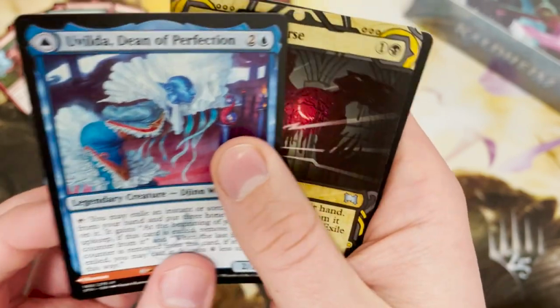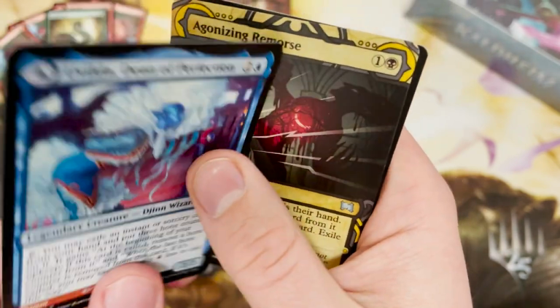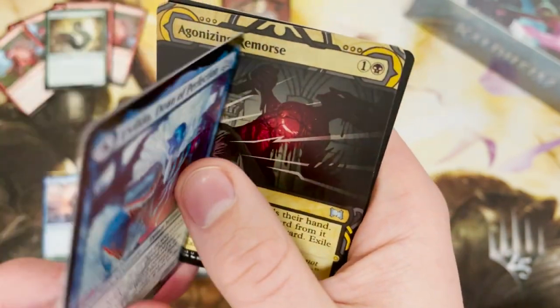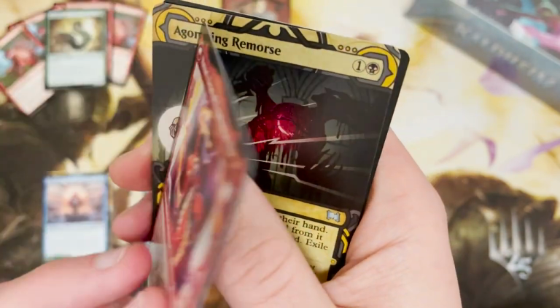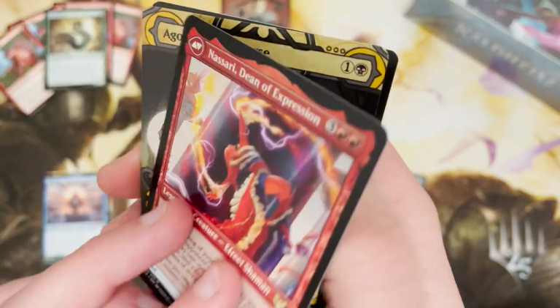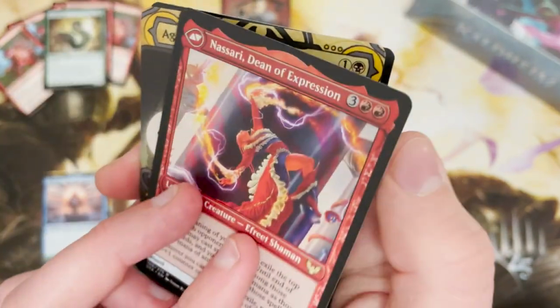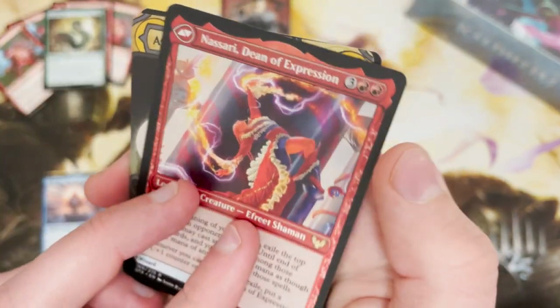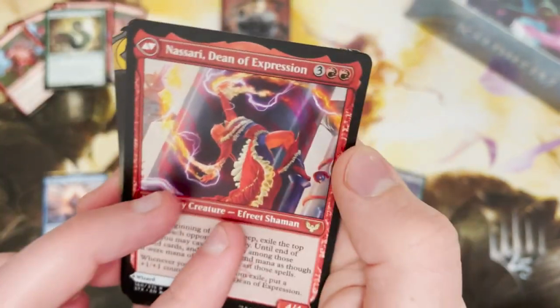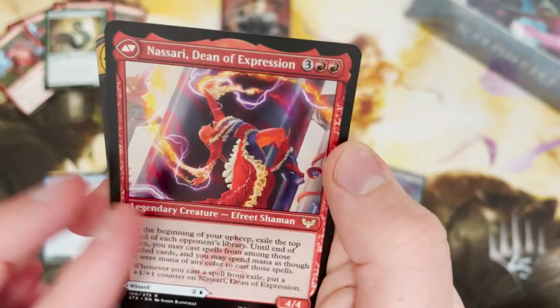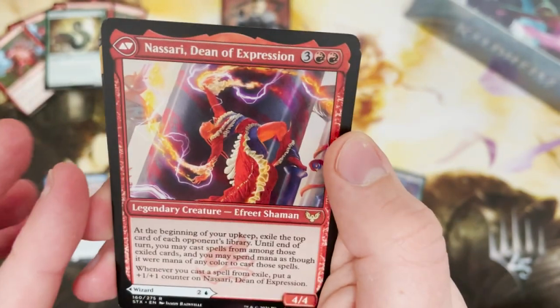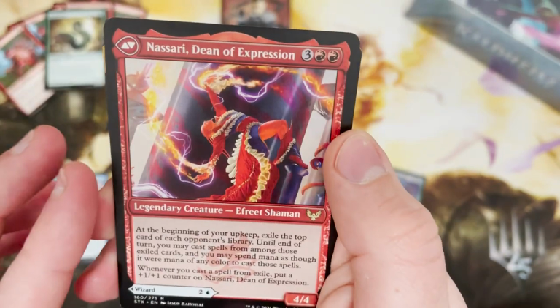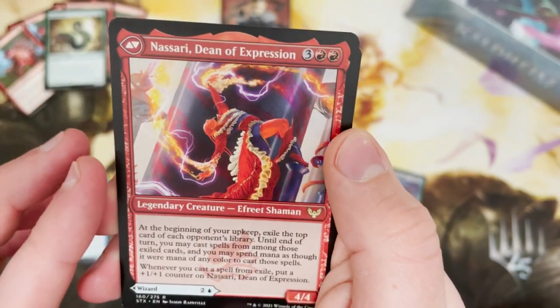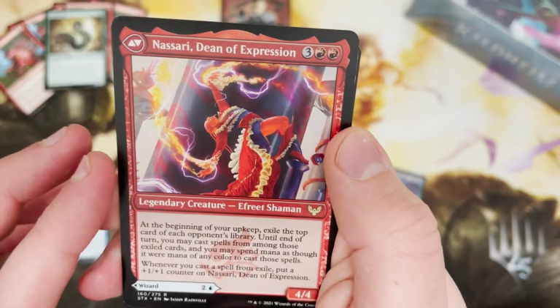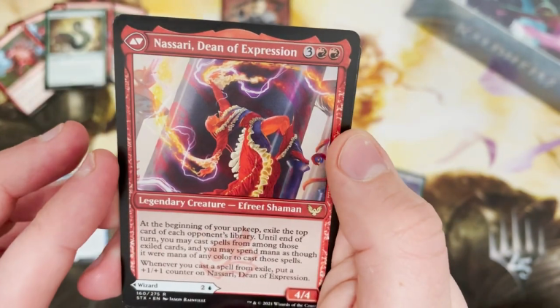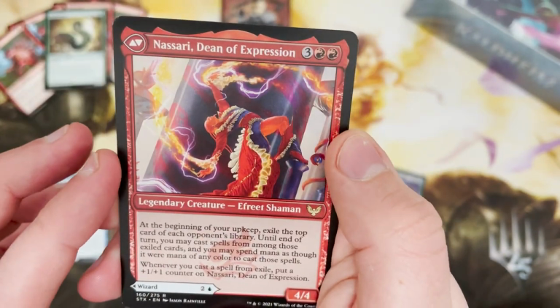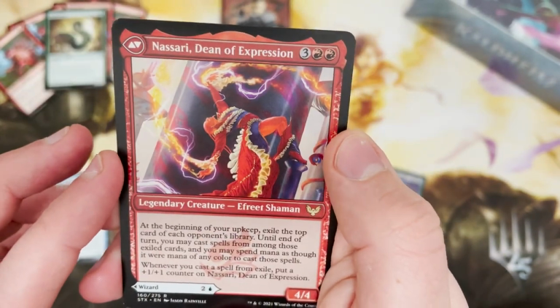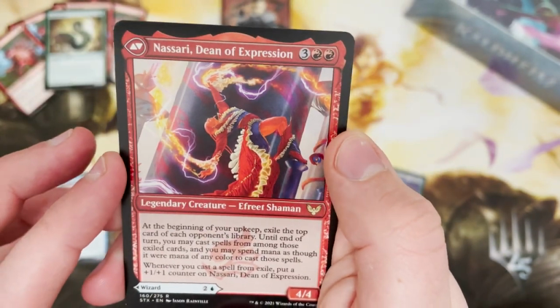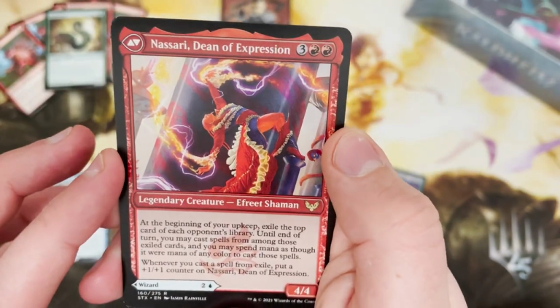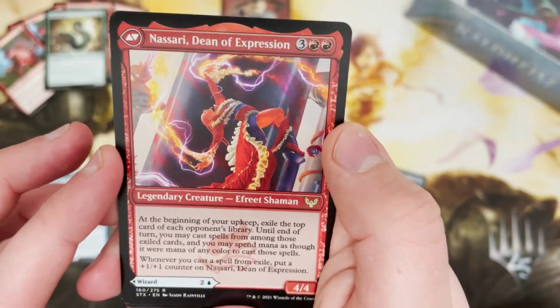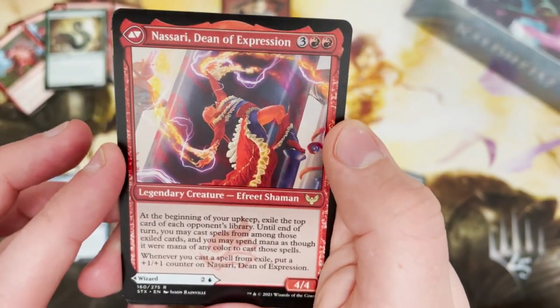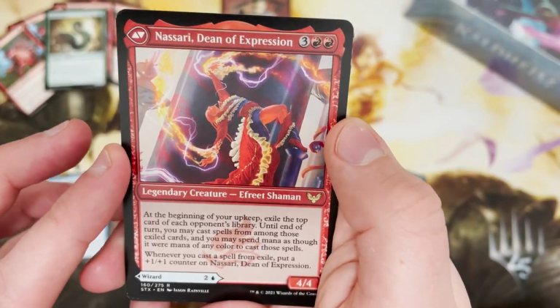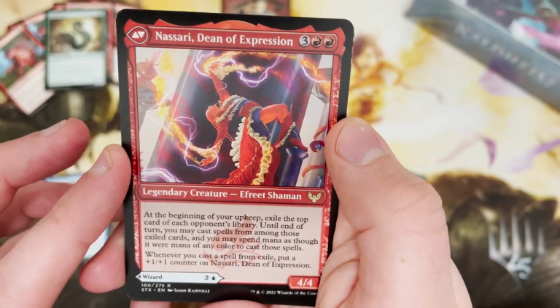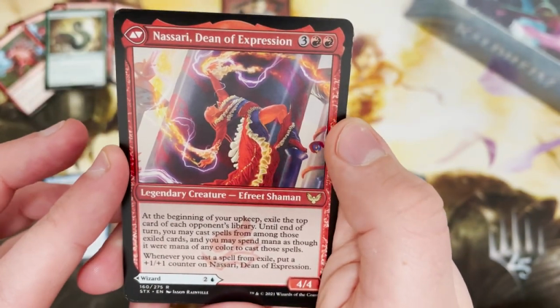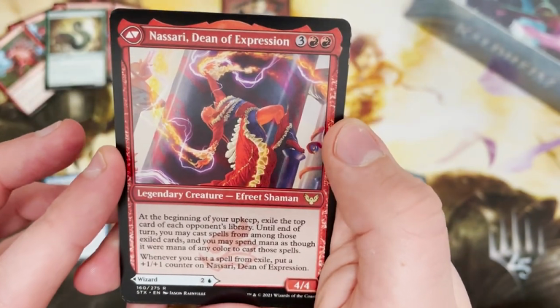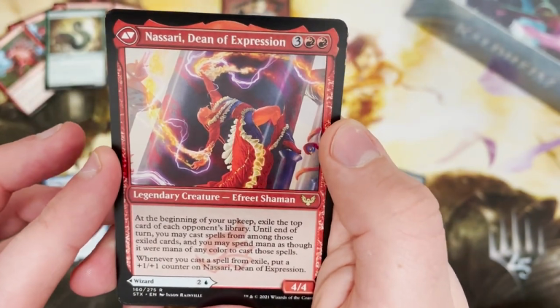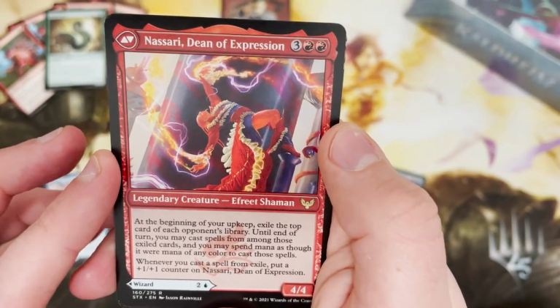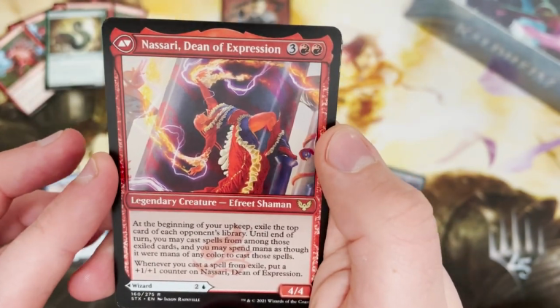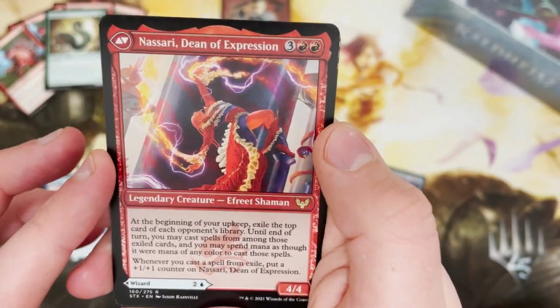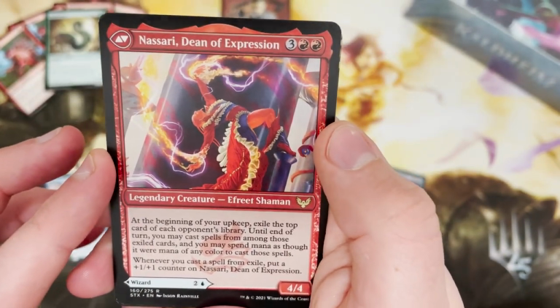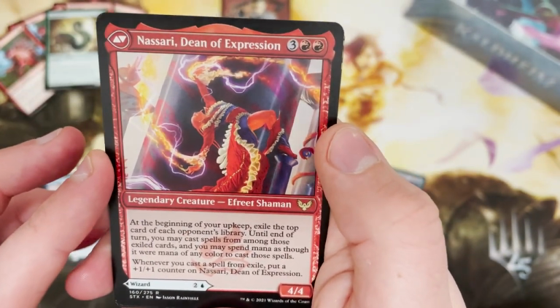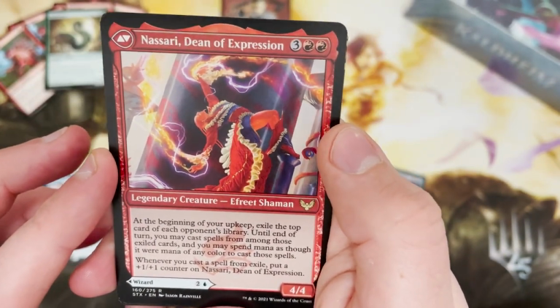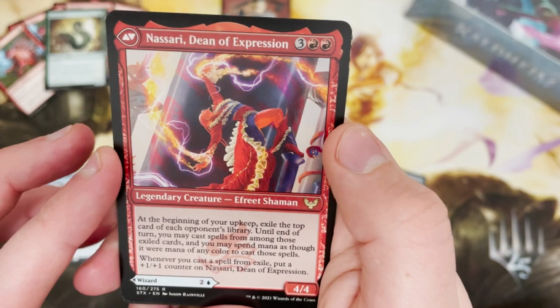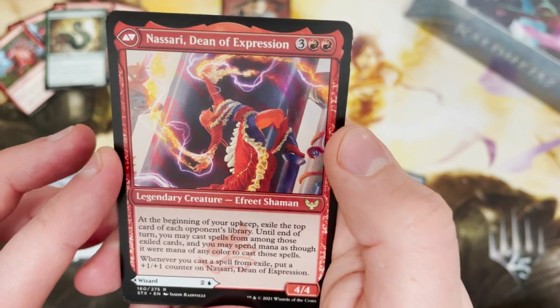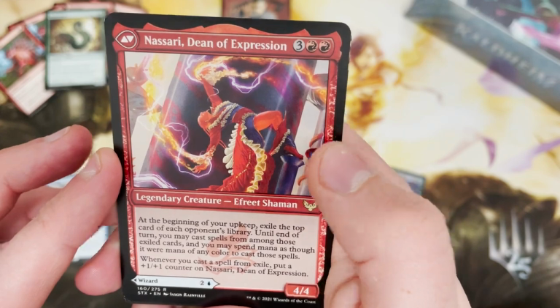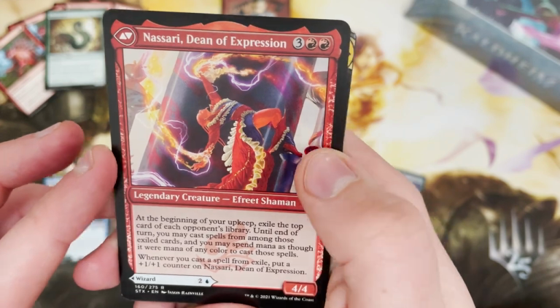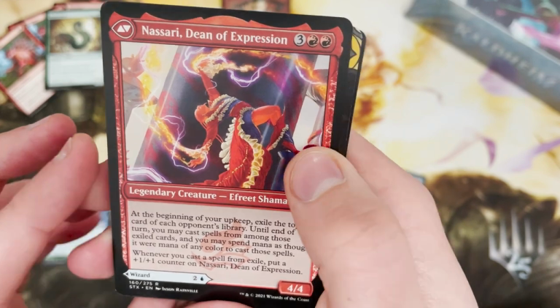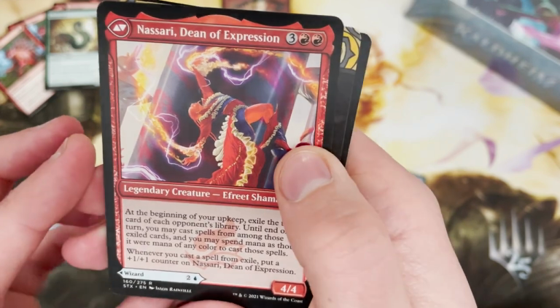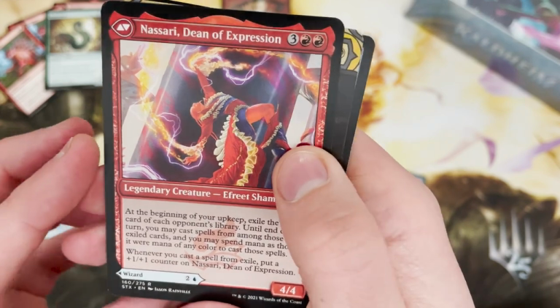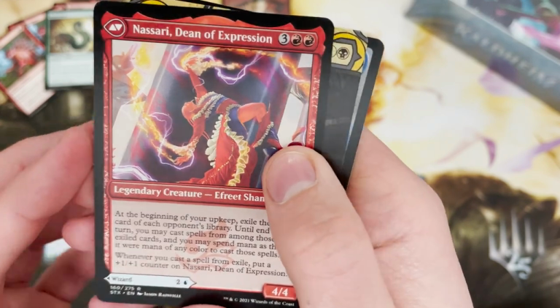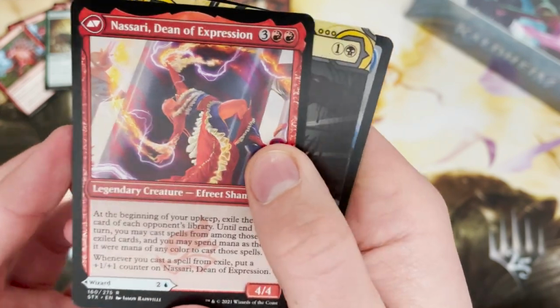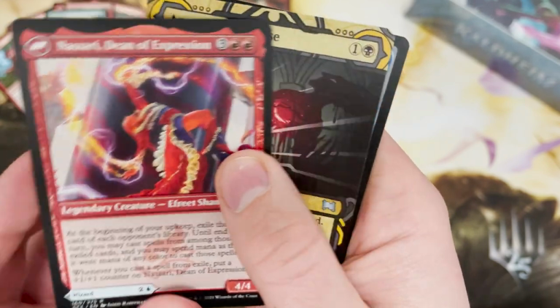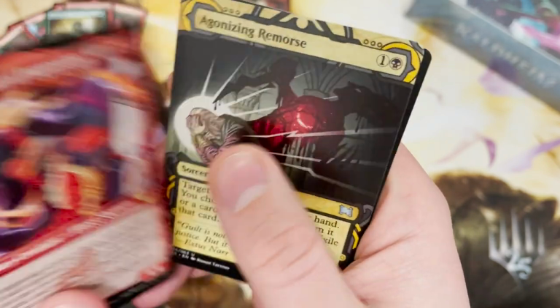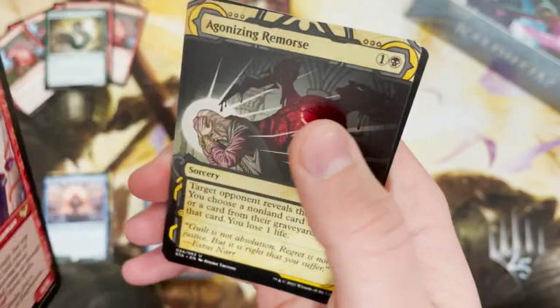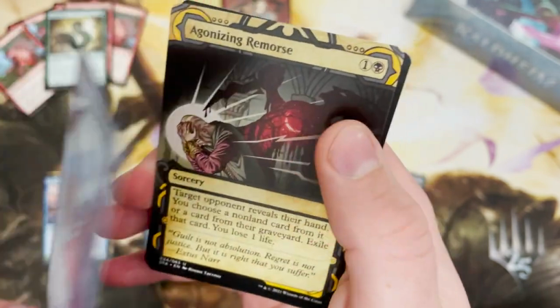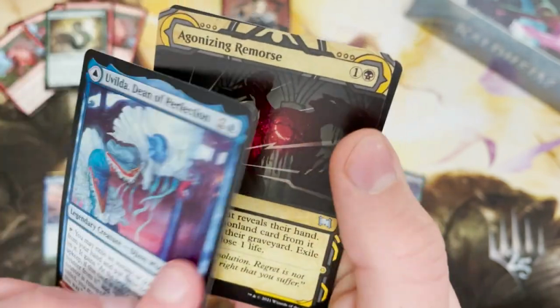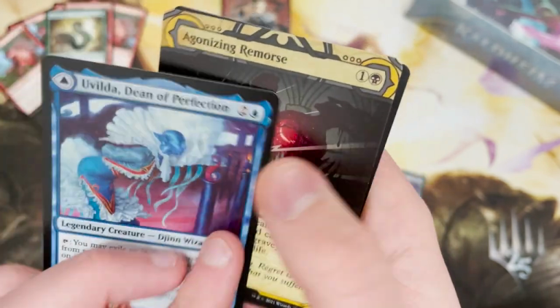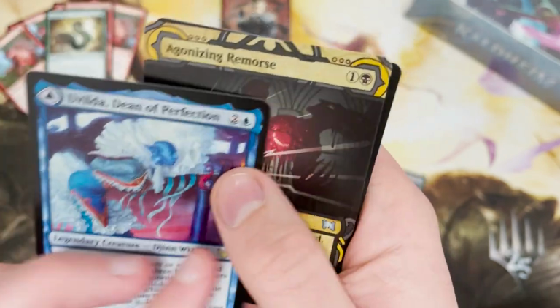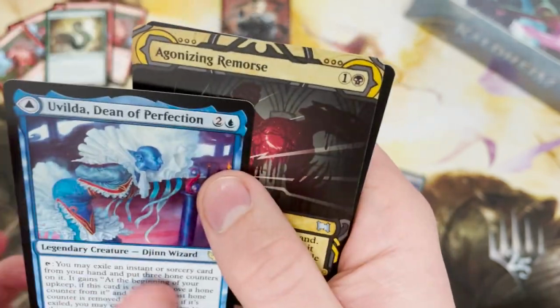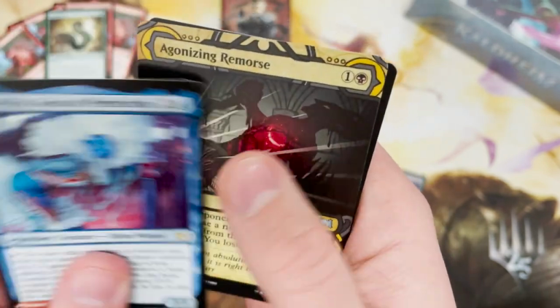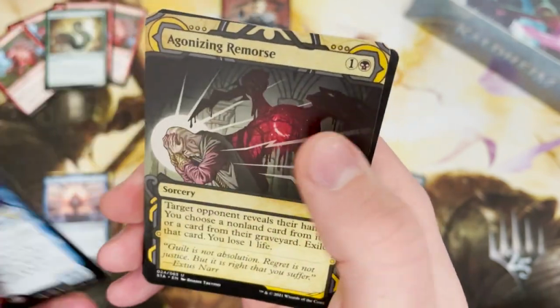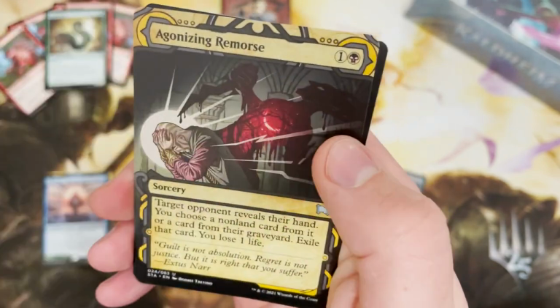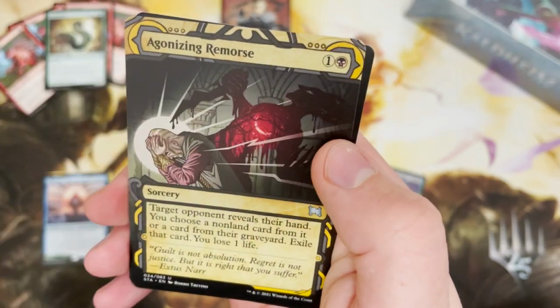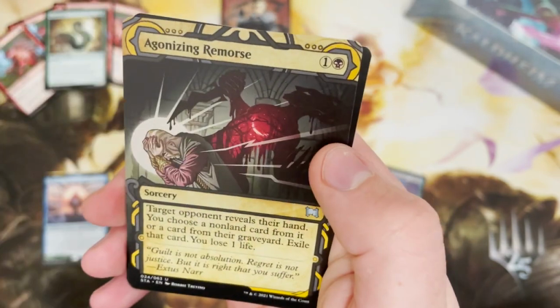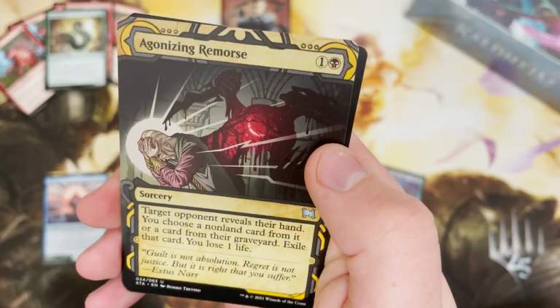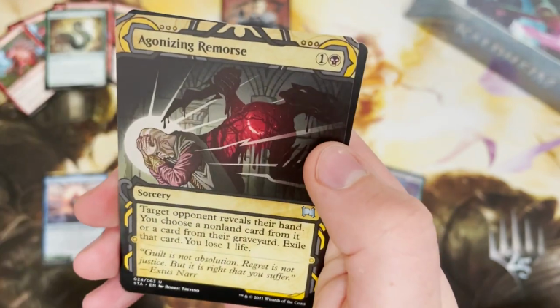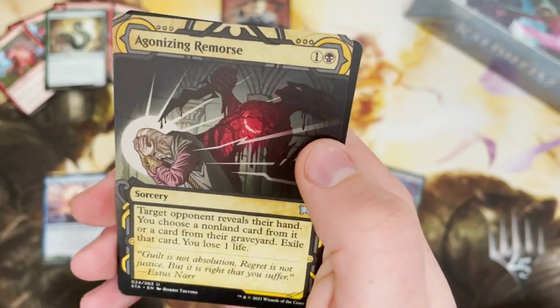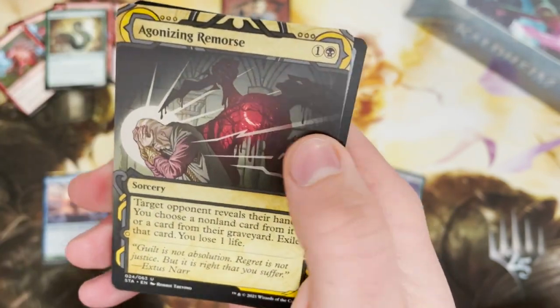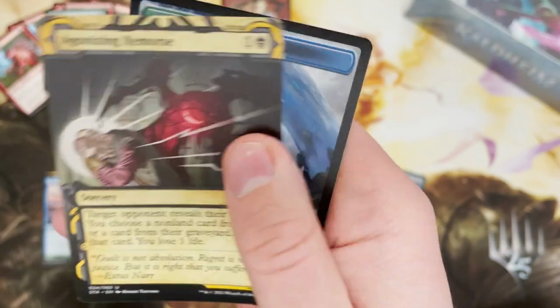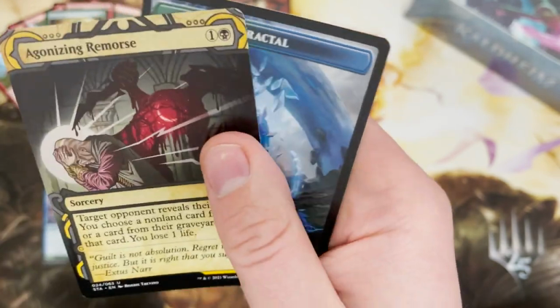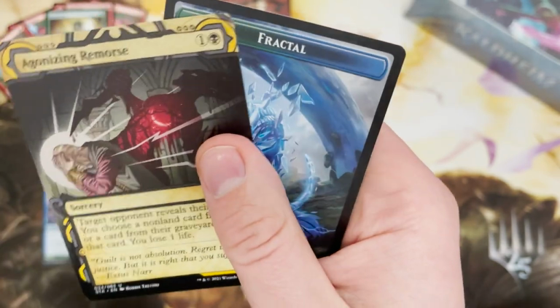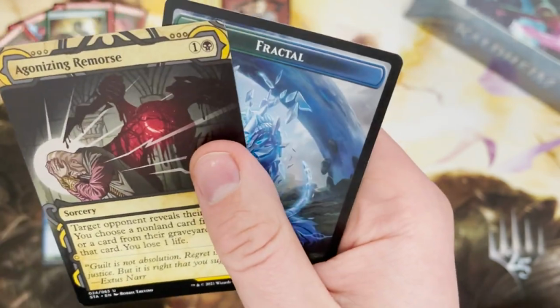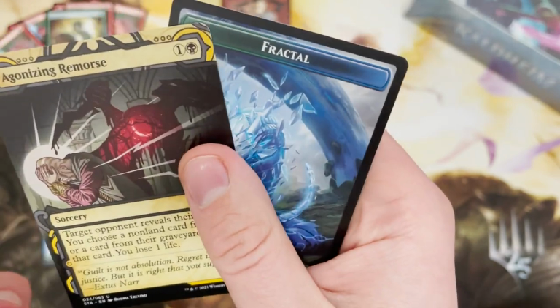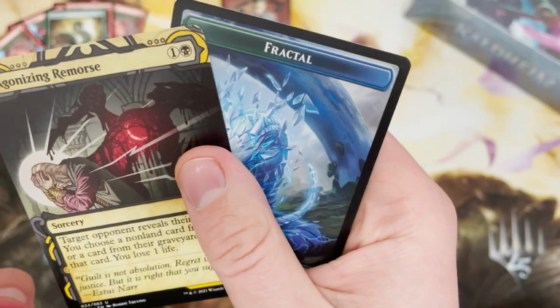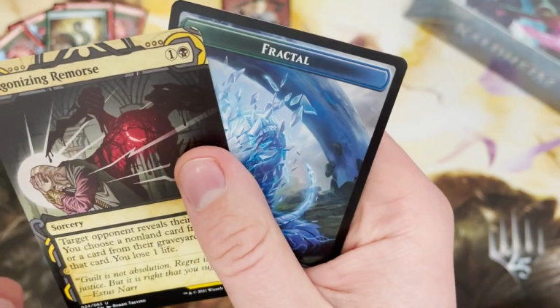Uvilda, Dean of Perfection — another Dean — this time the Prismari Dean — that Efreet Shaman. Nassari. And Agonizing Remorse.